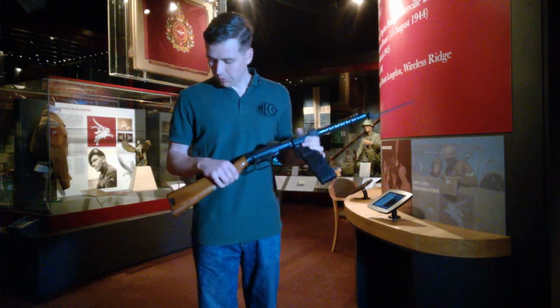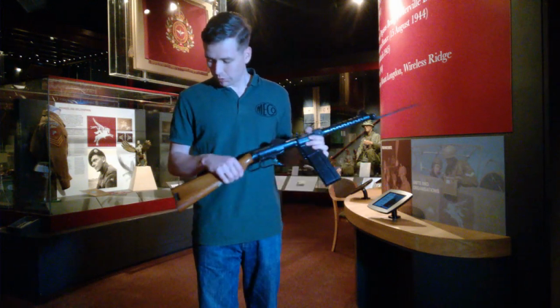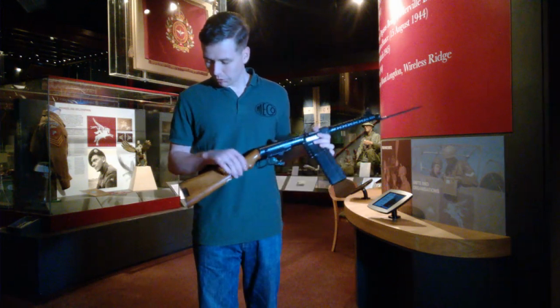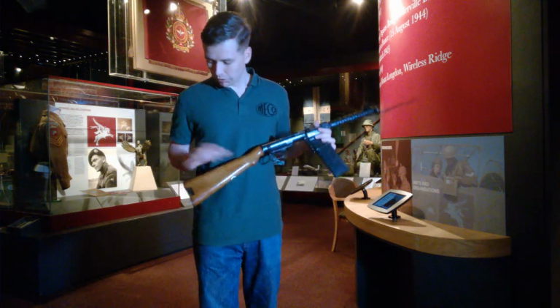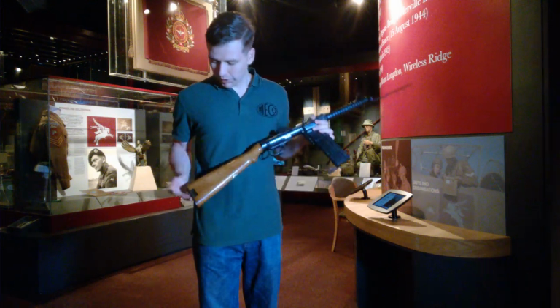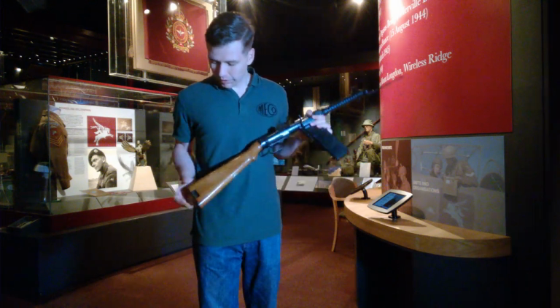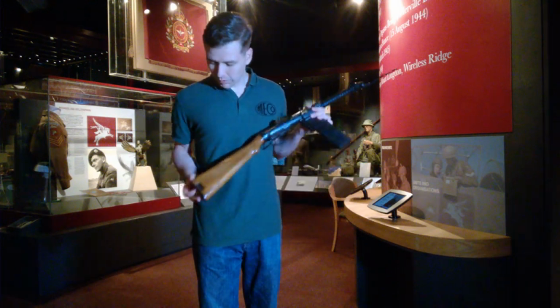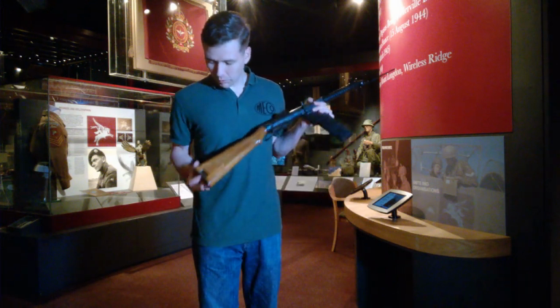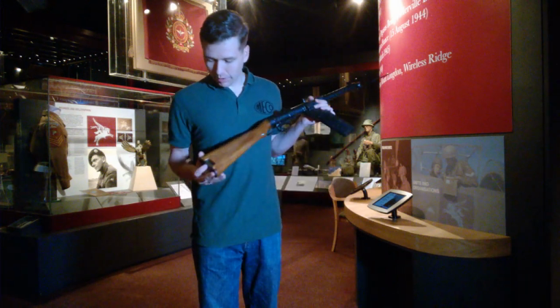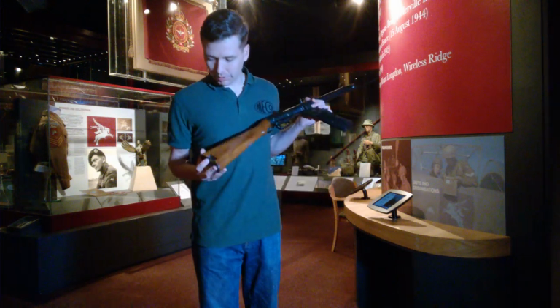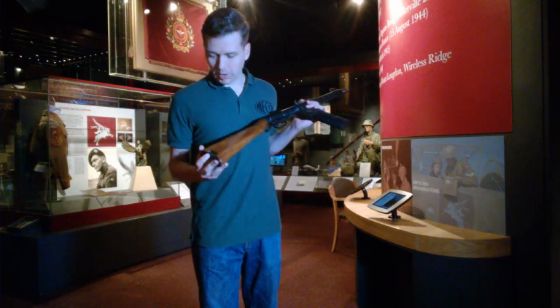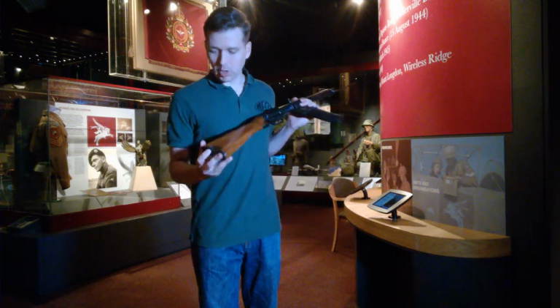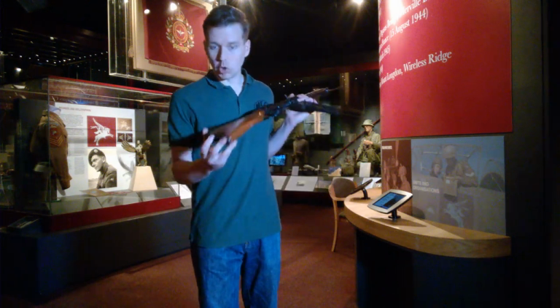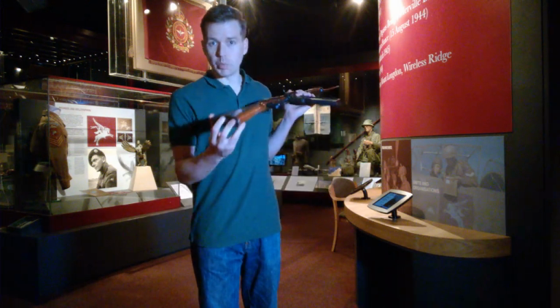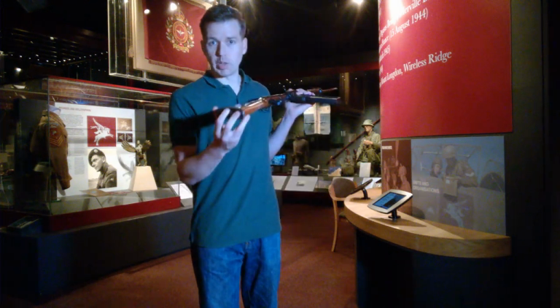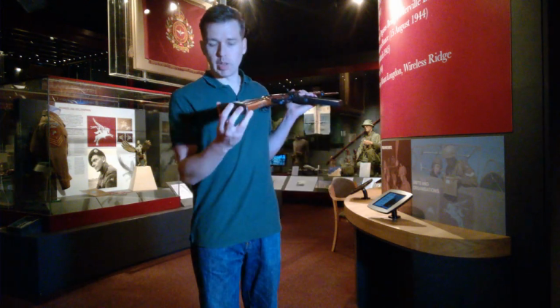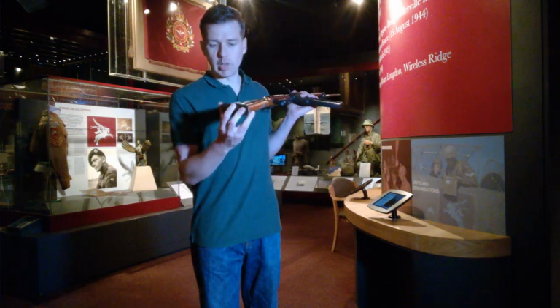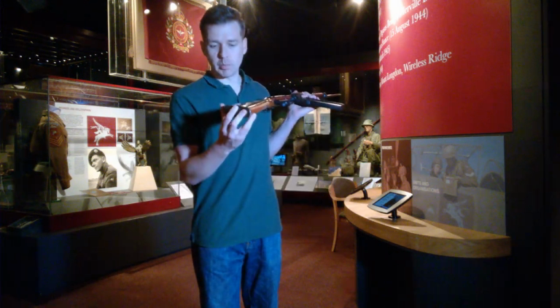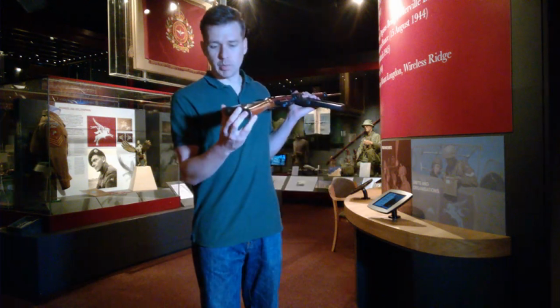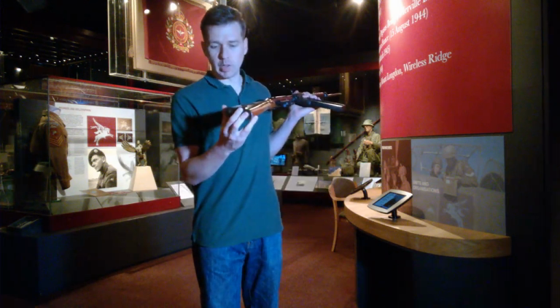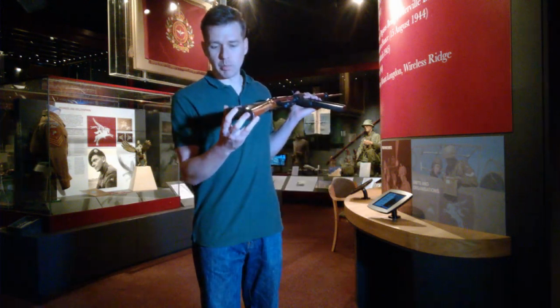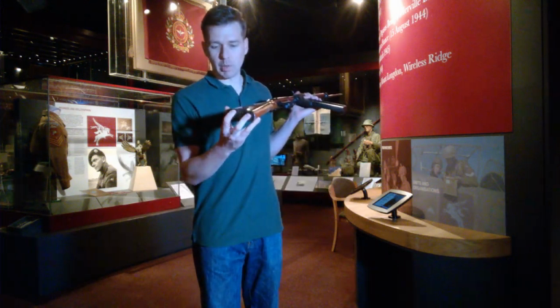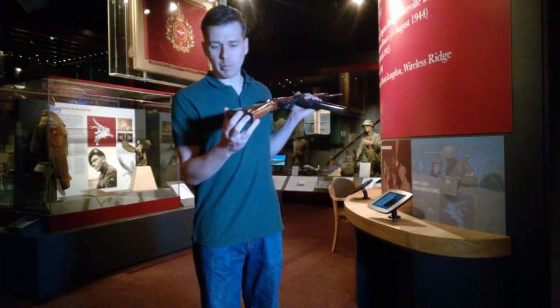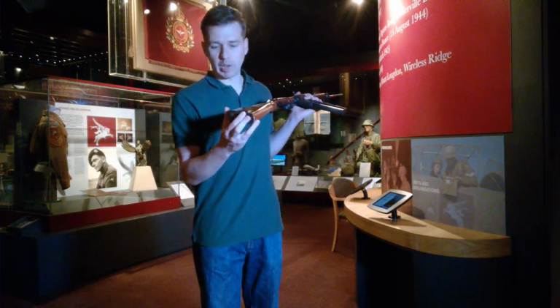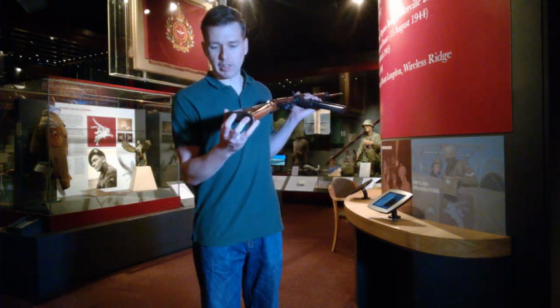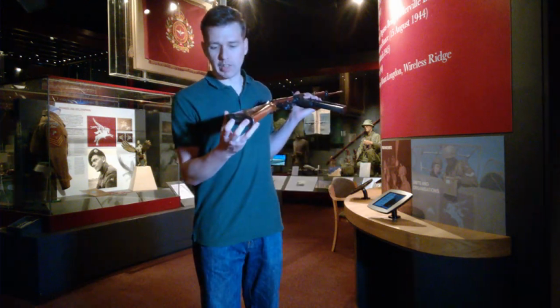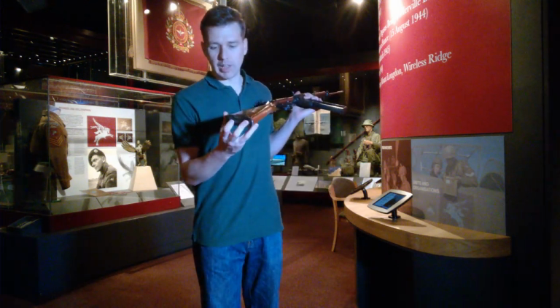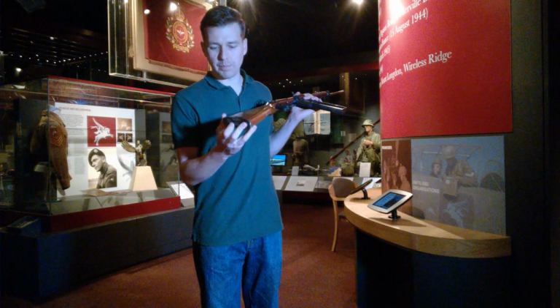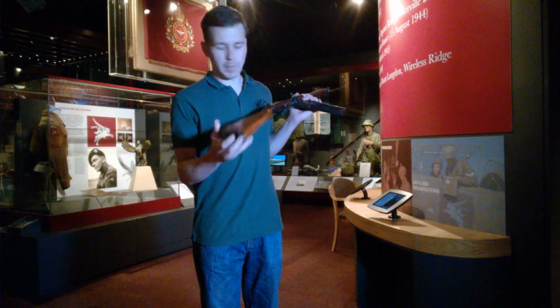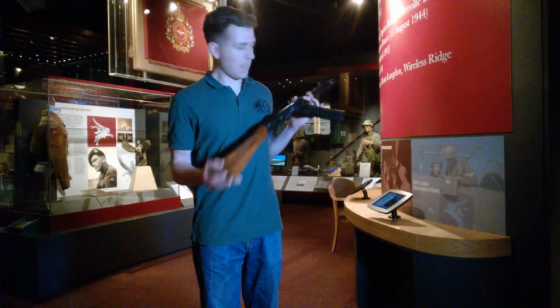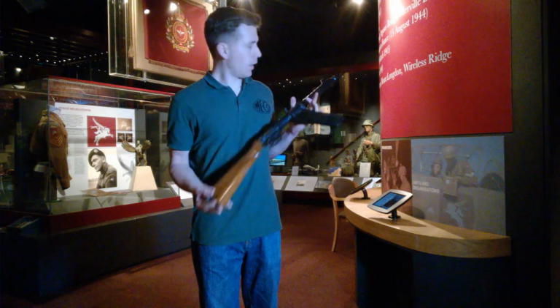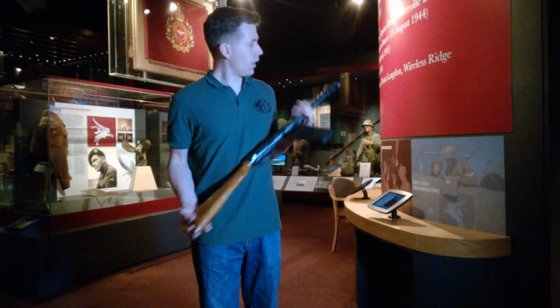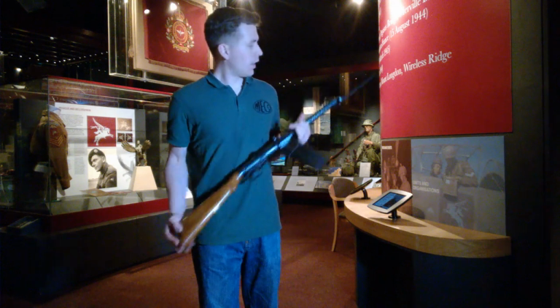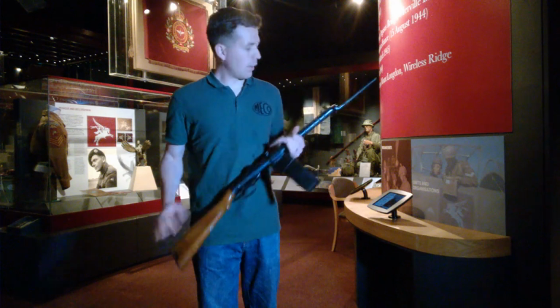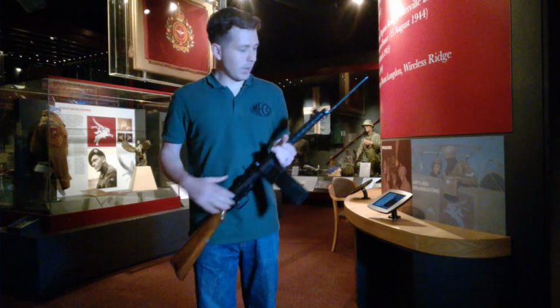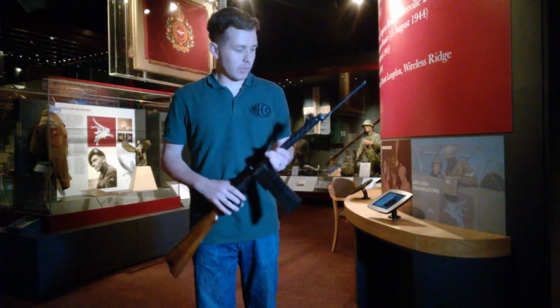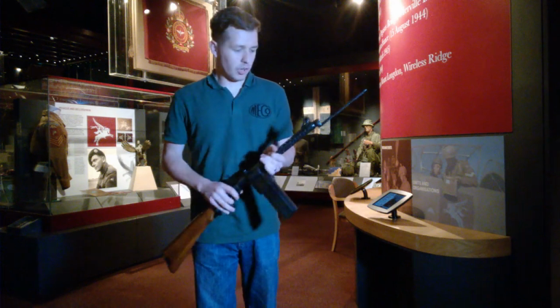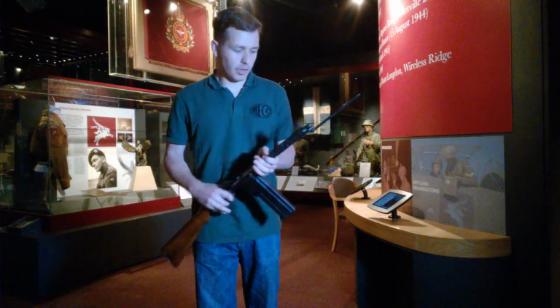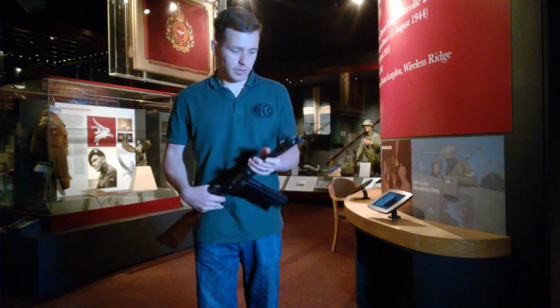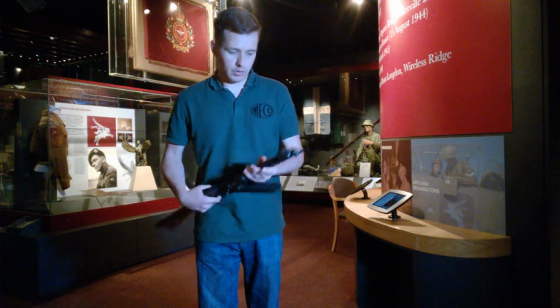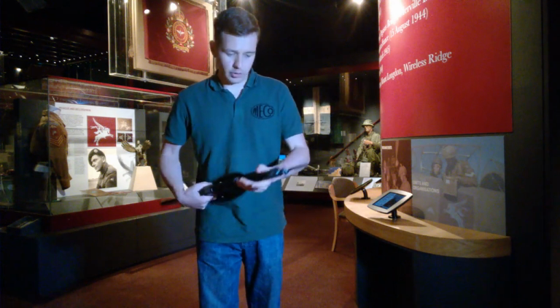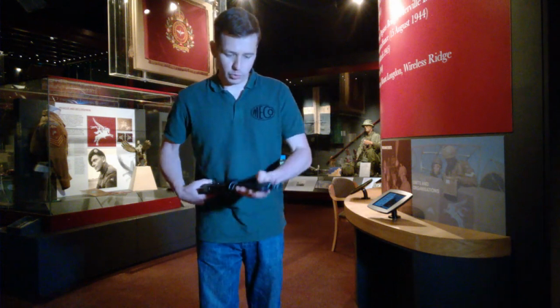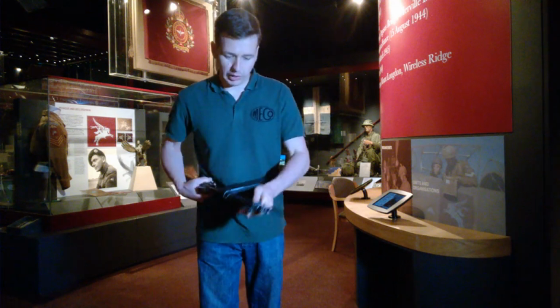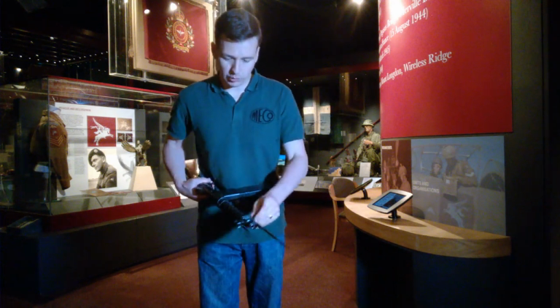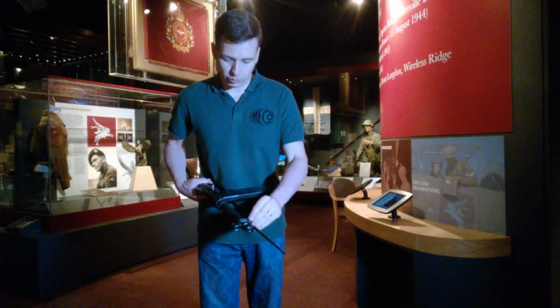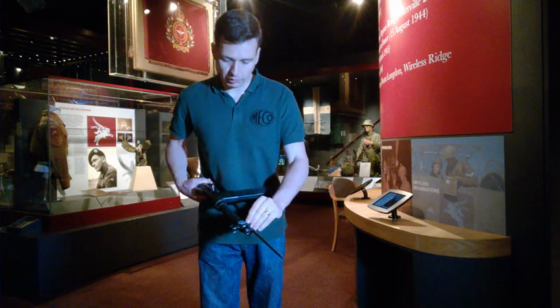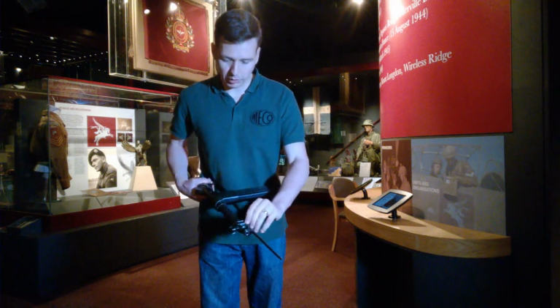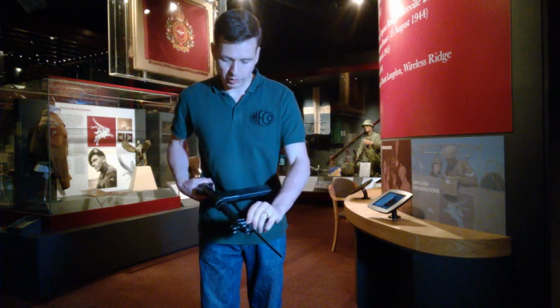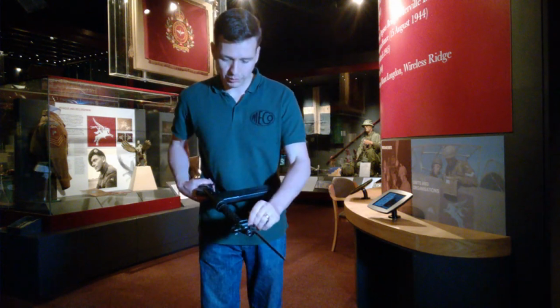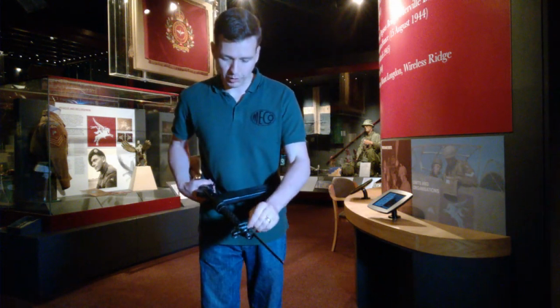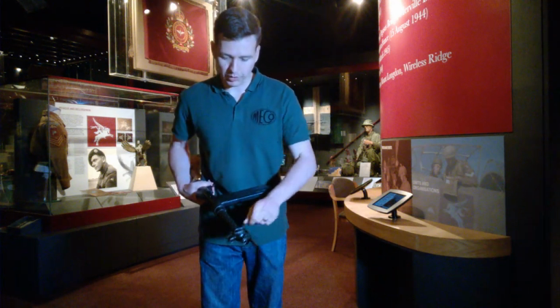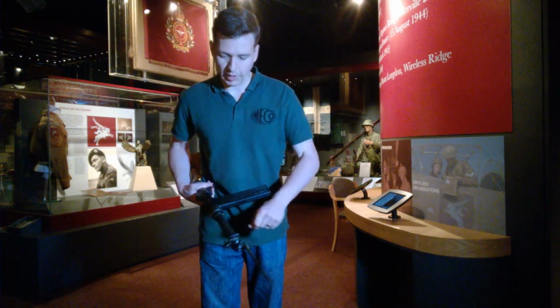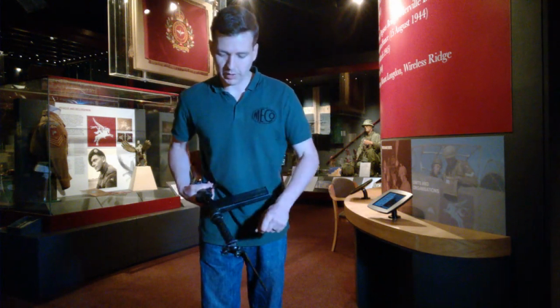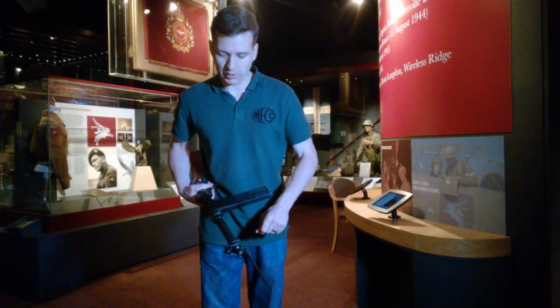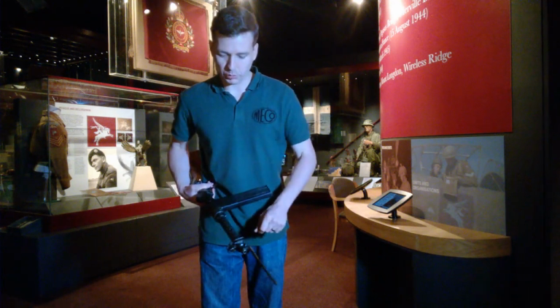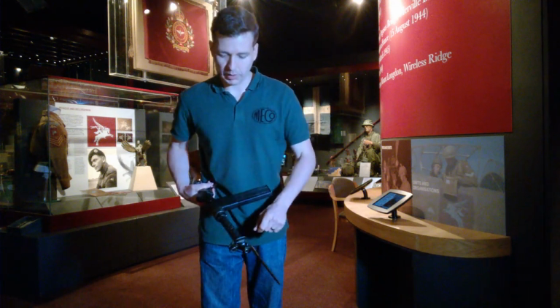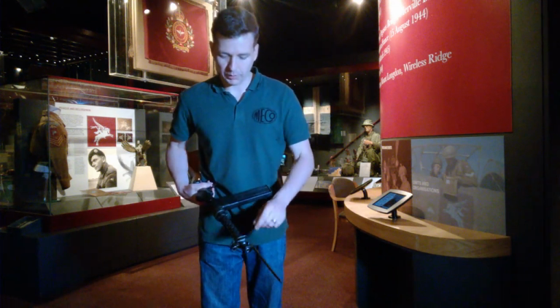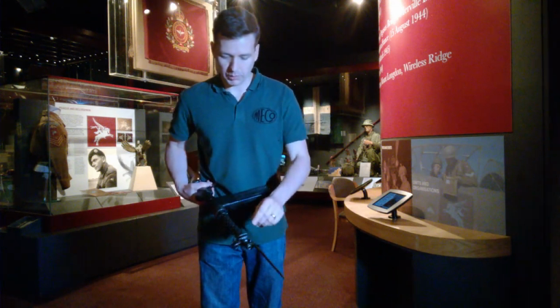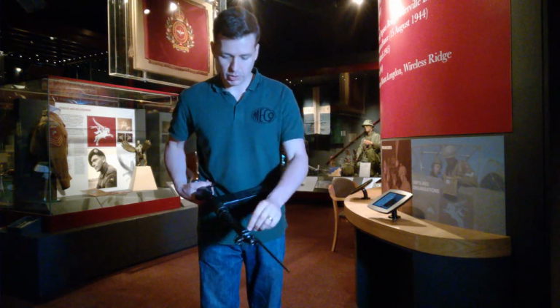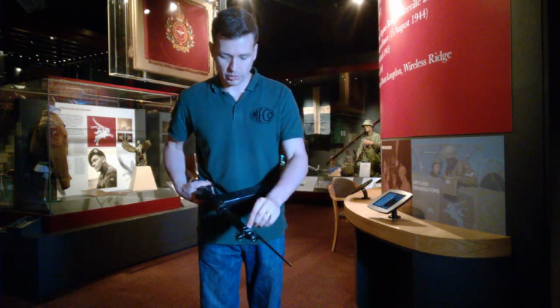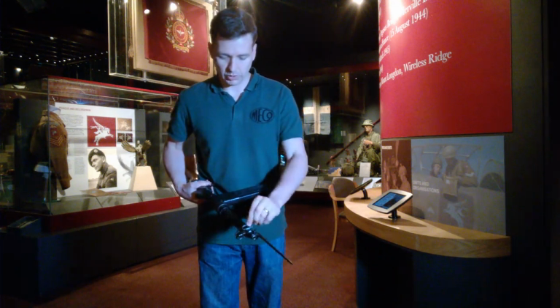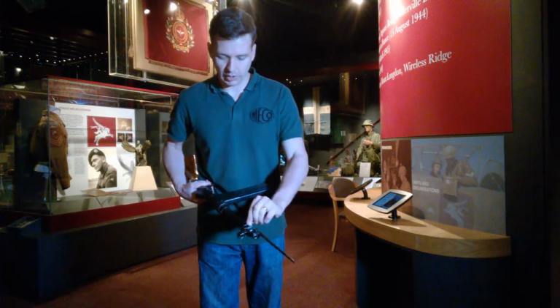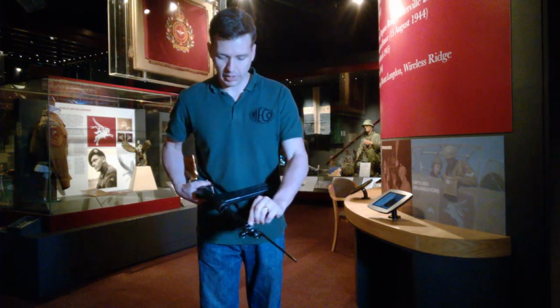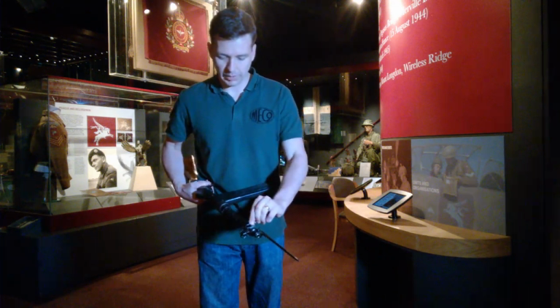The weapon has a fixed sling, with a loop in the butt plate and another sling swivel at the front as well.